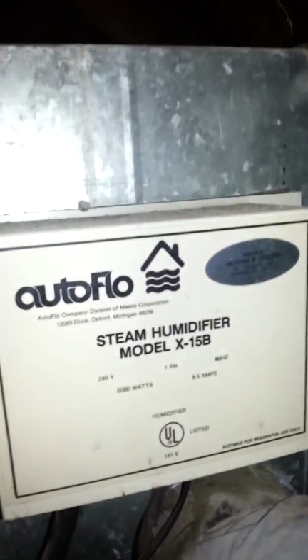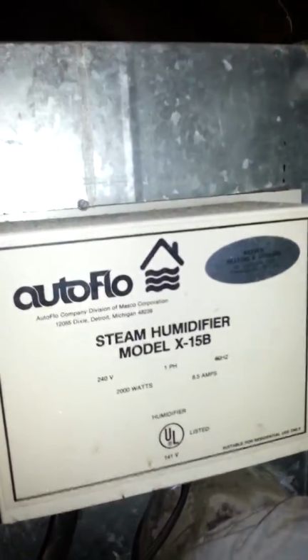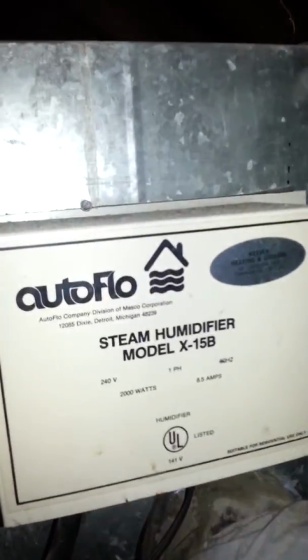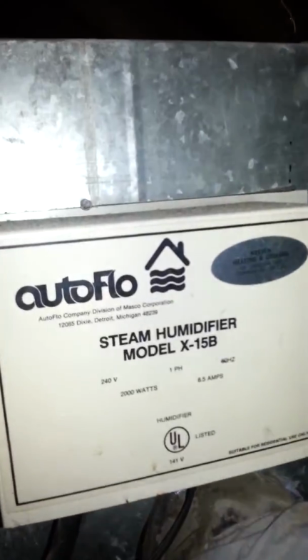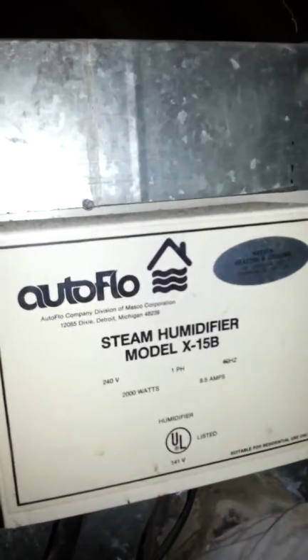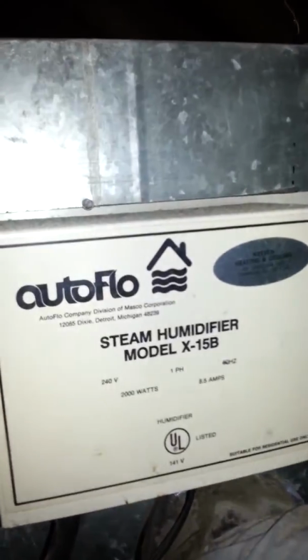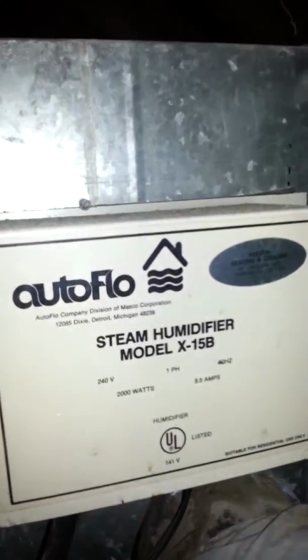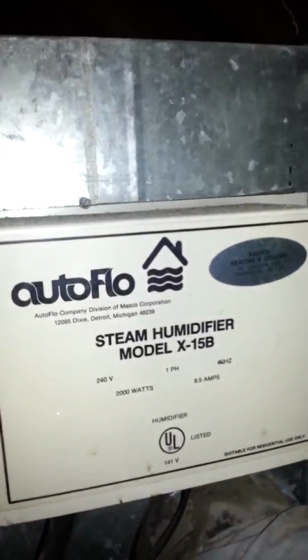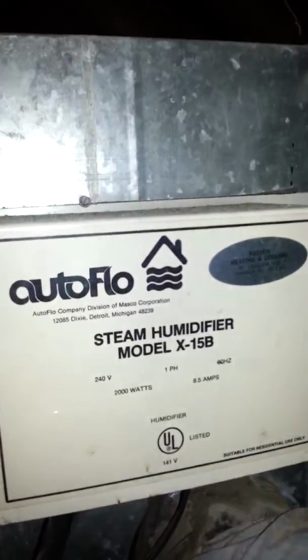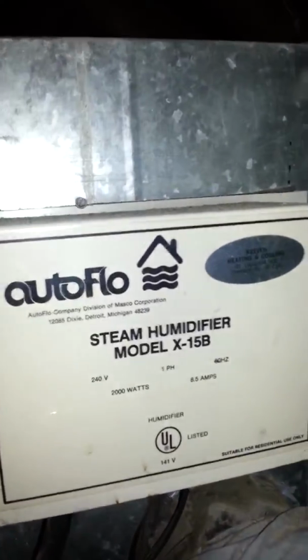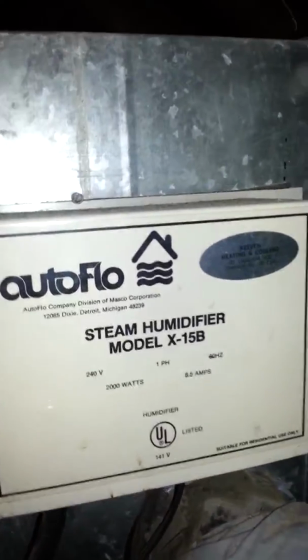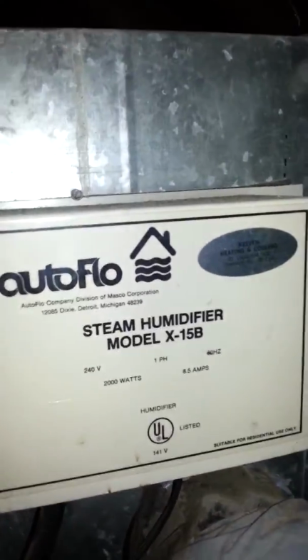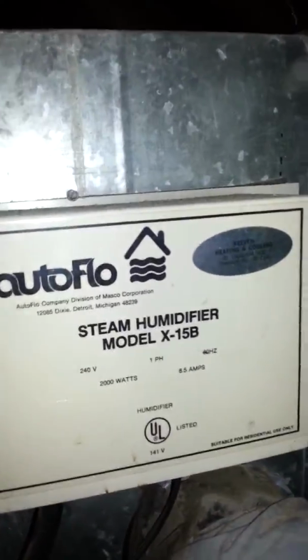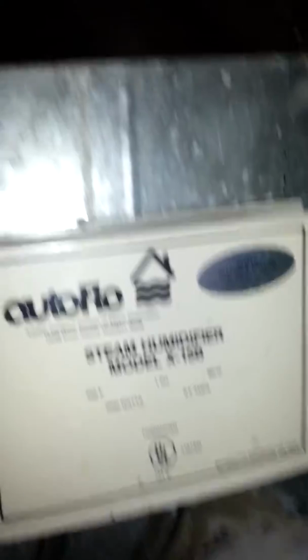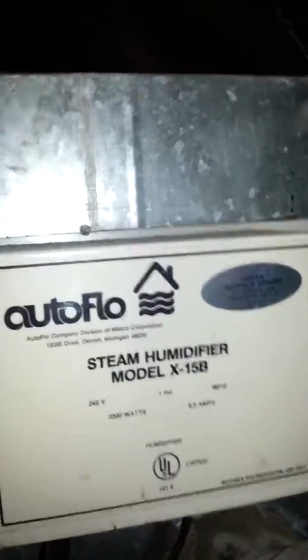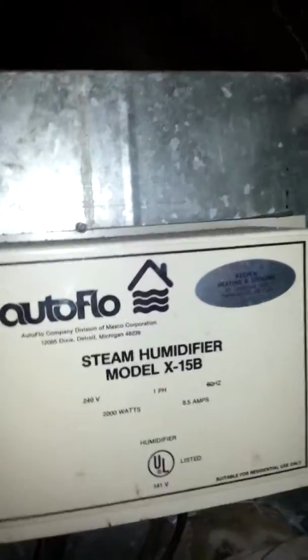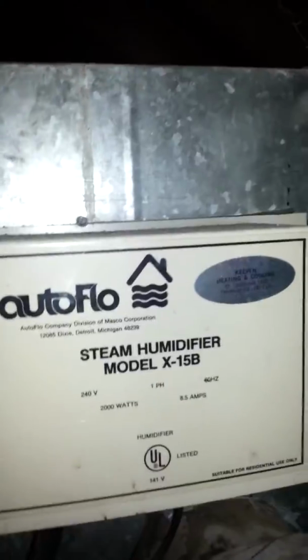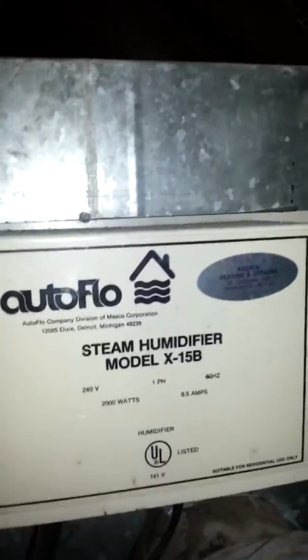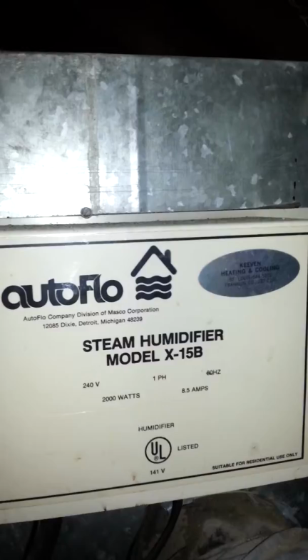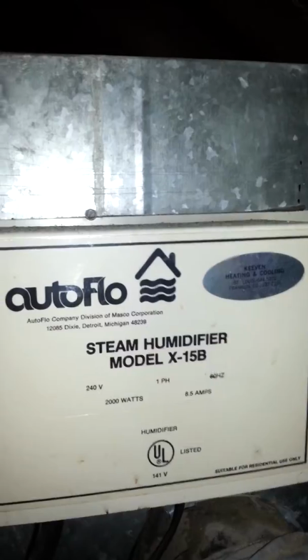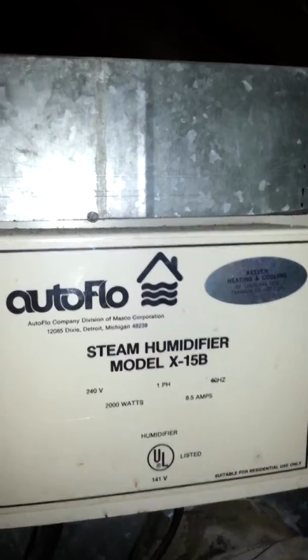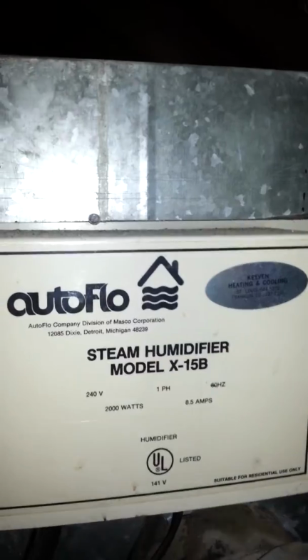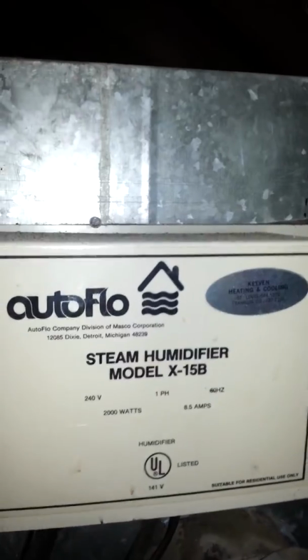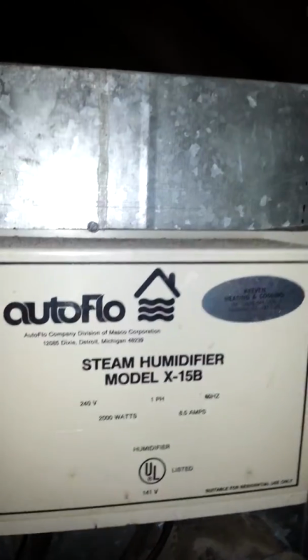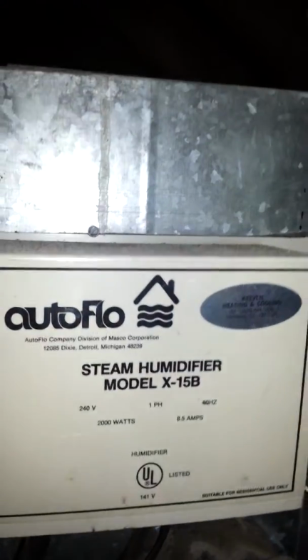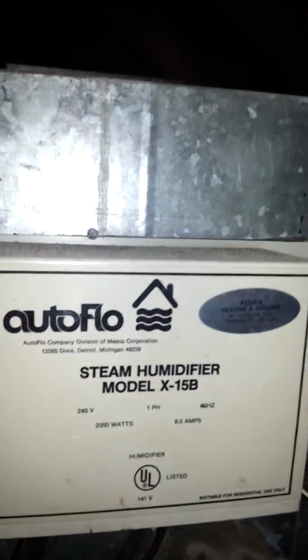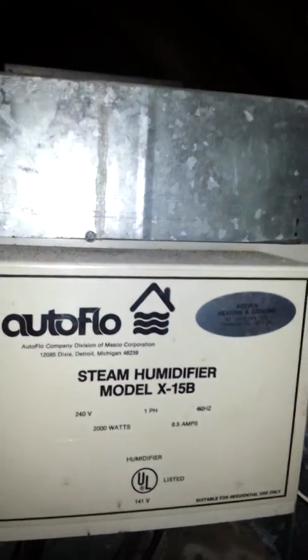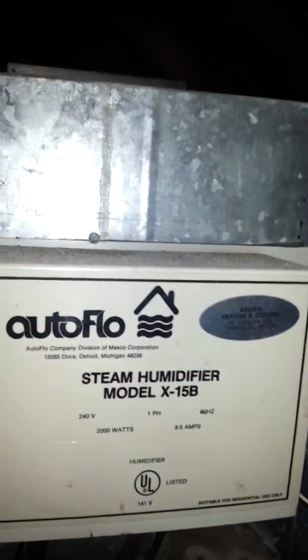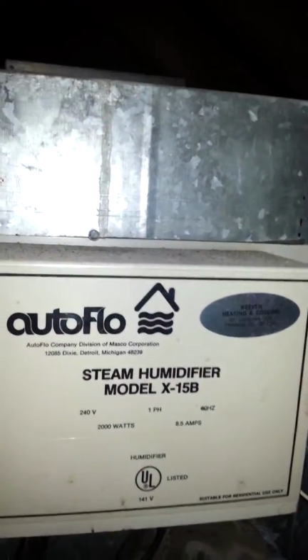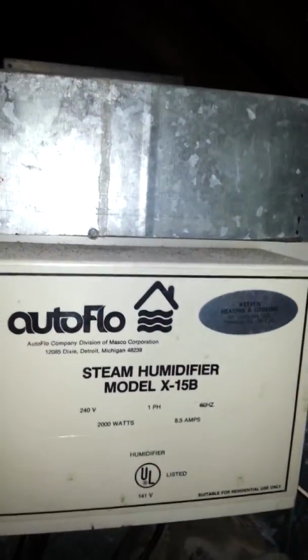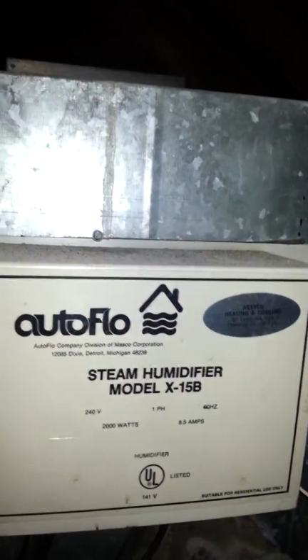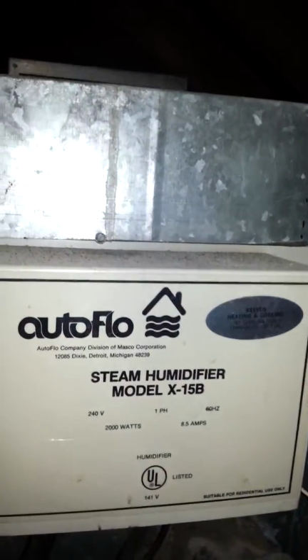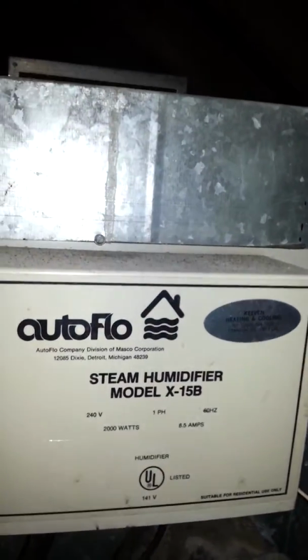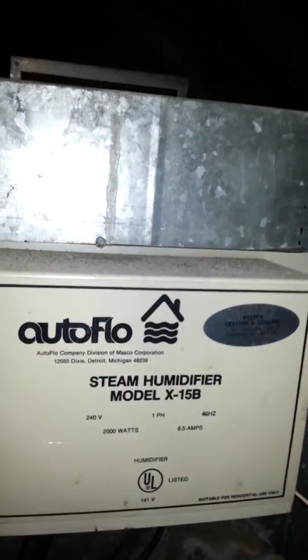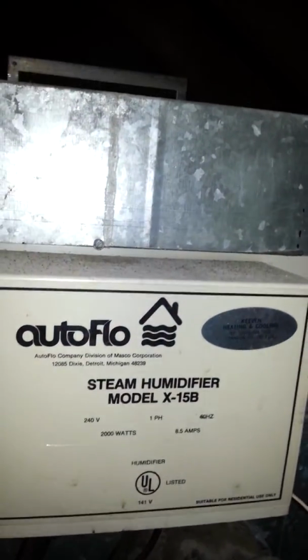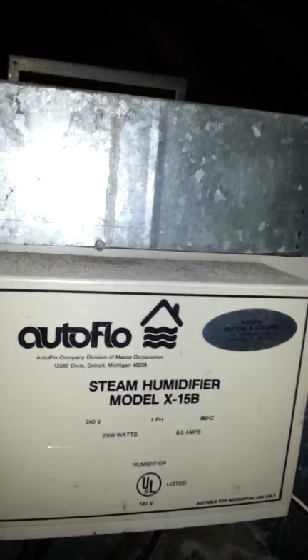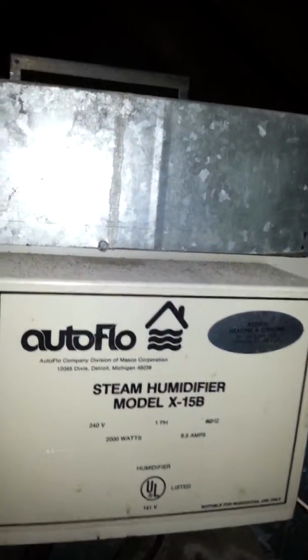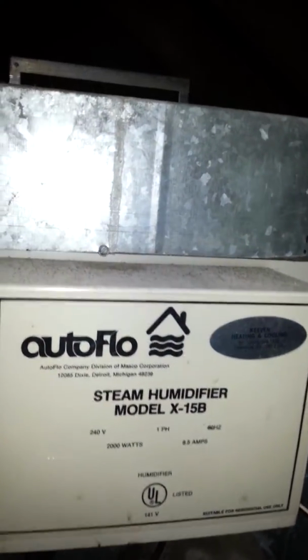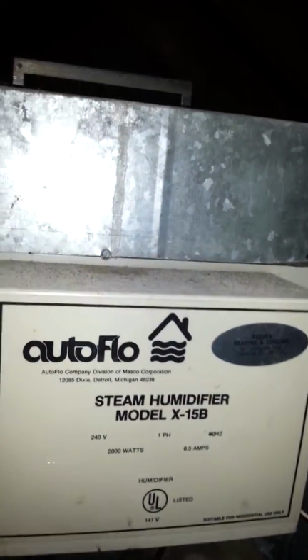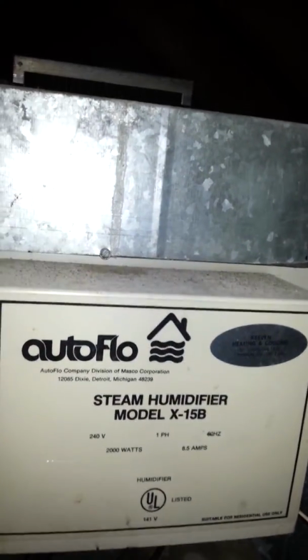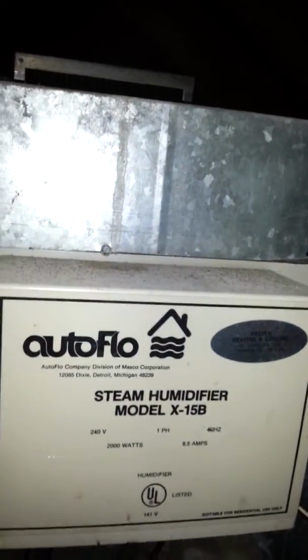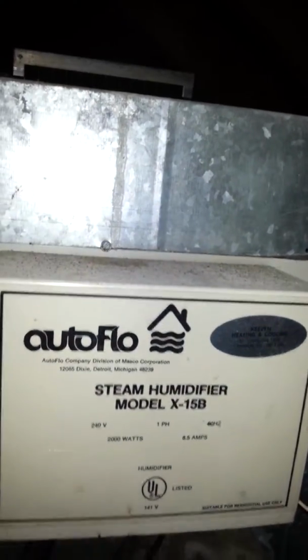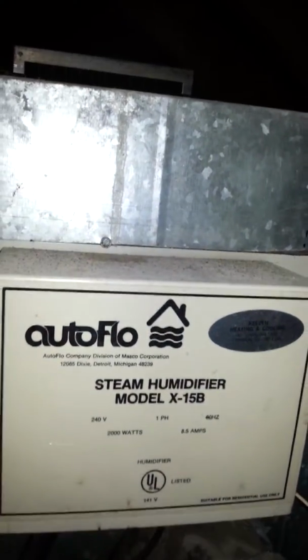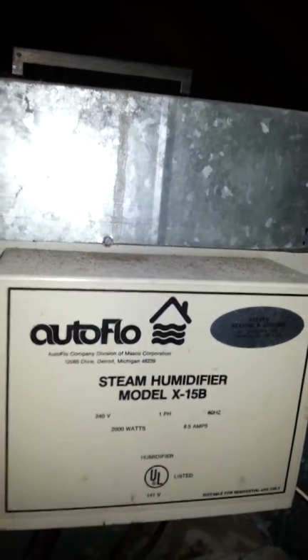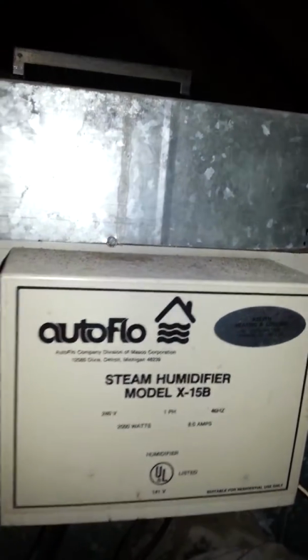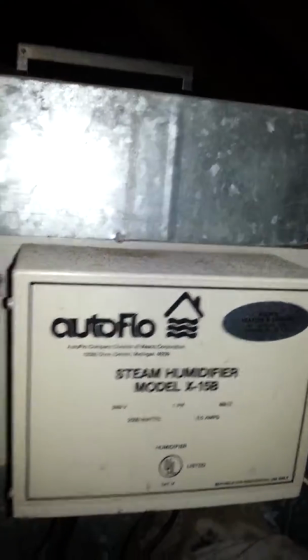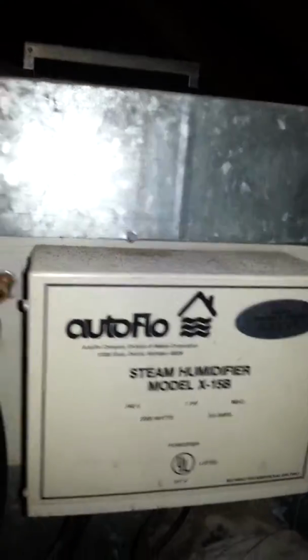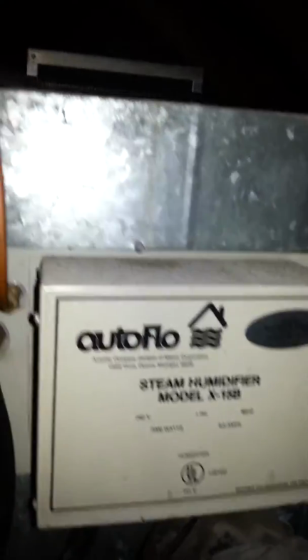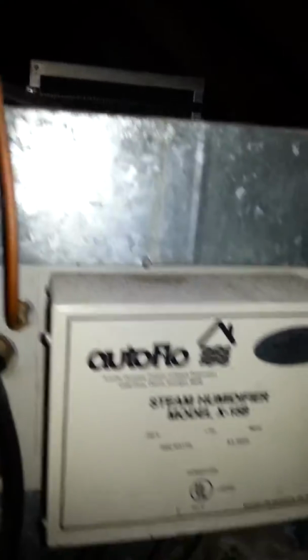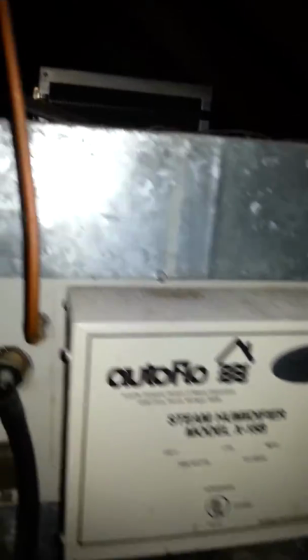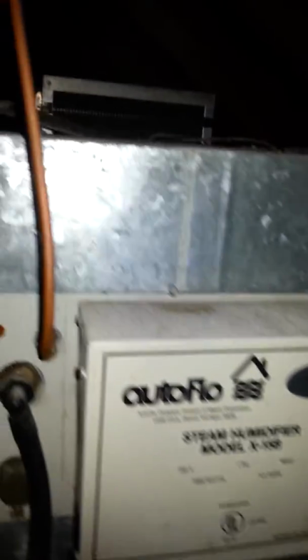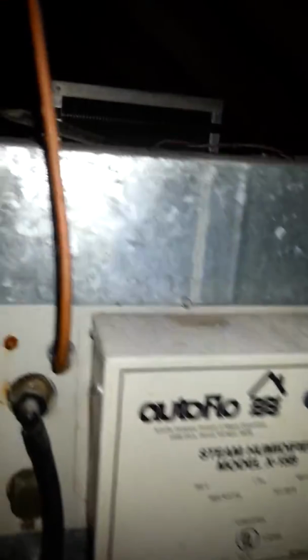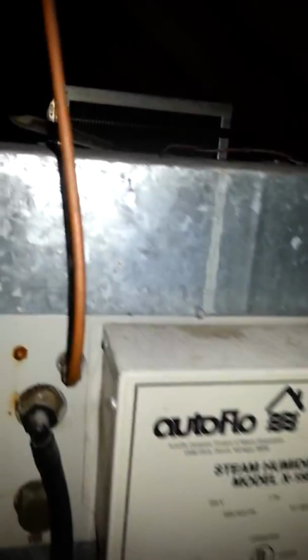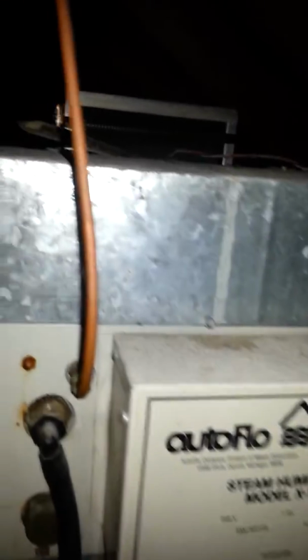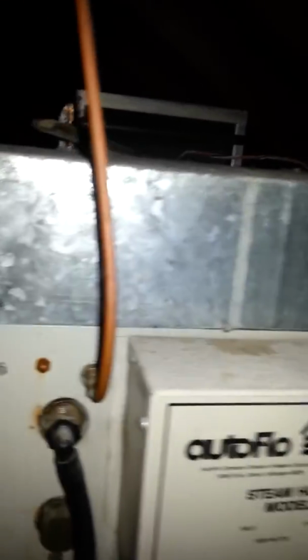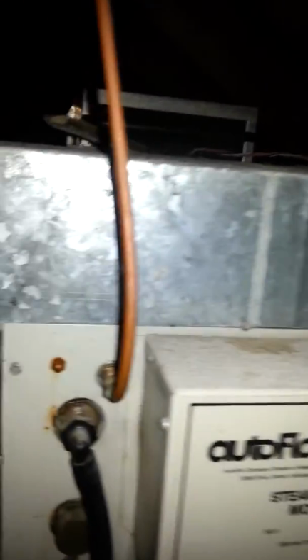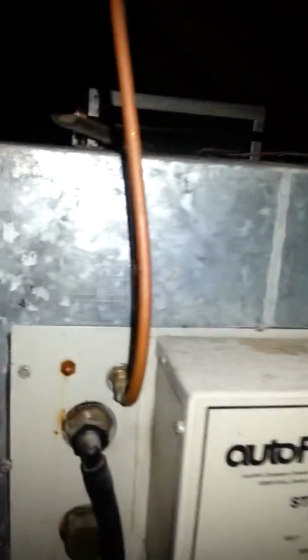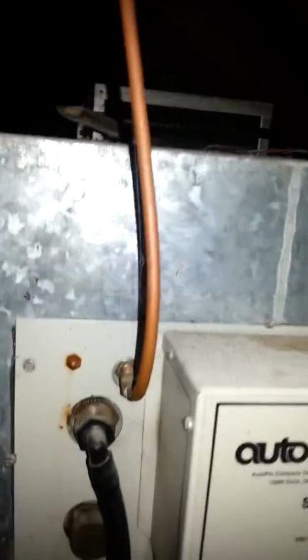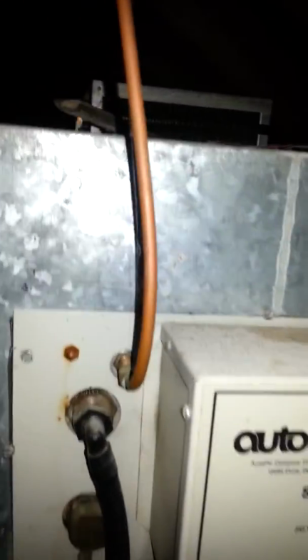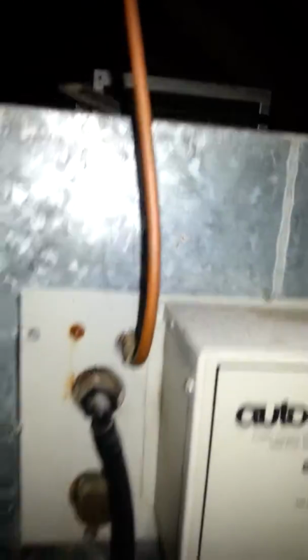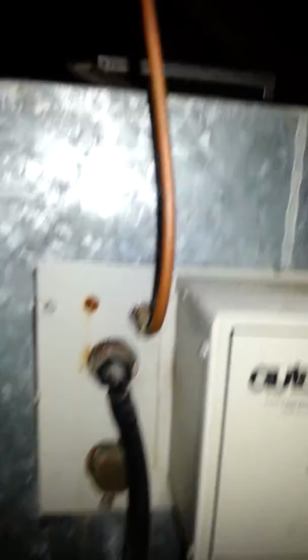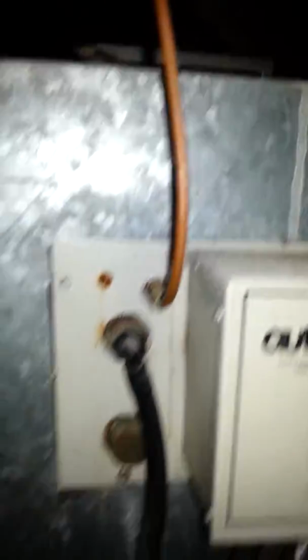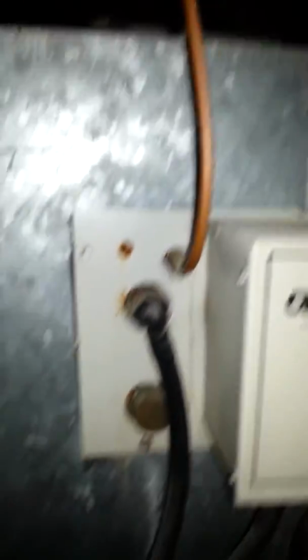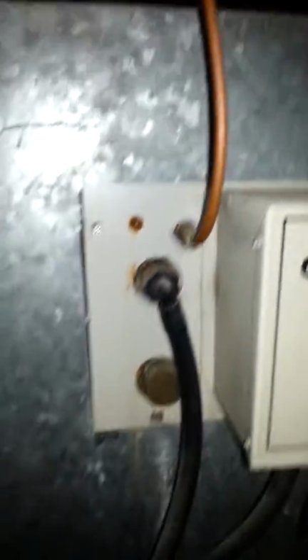There's a 2,000-watt steam humidifier, single phase. Don't know if it works or not.